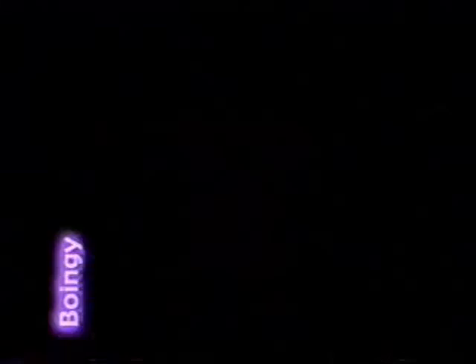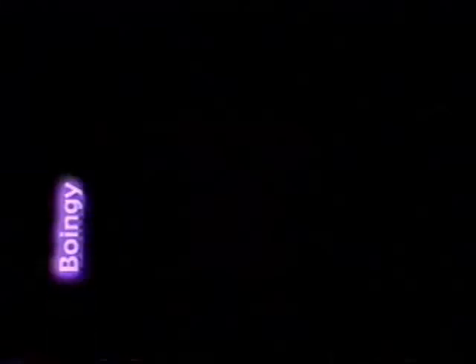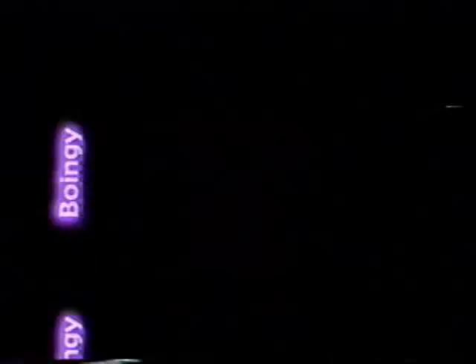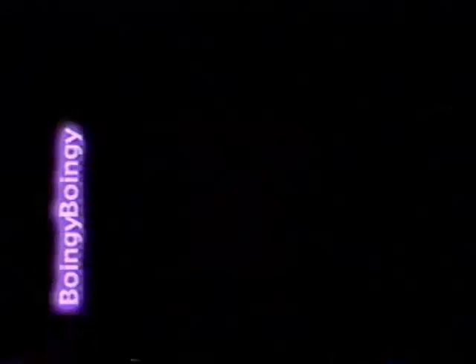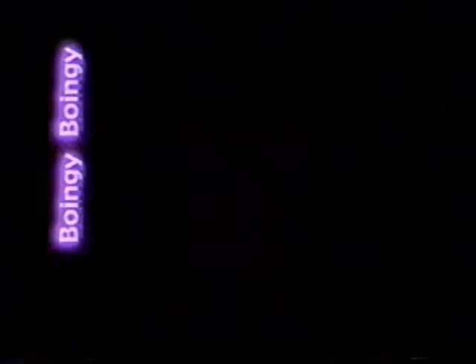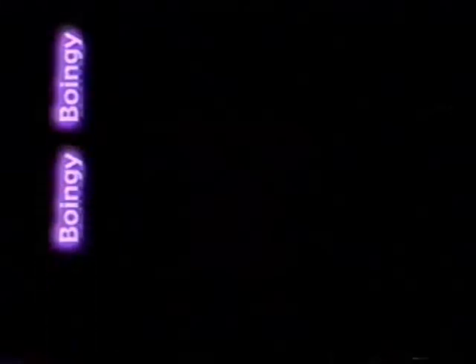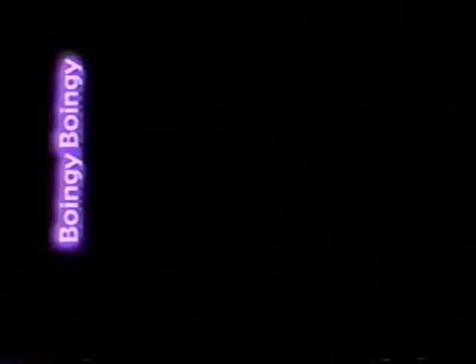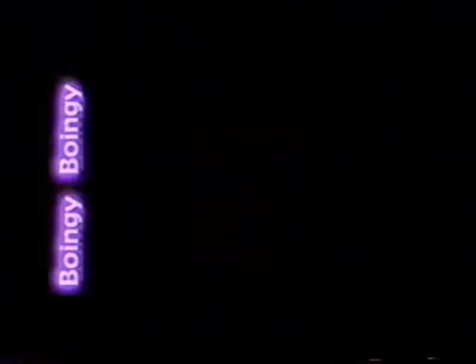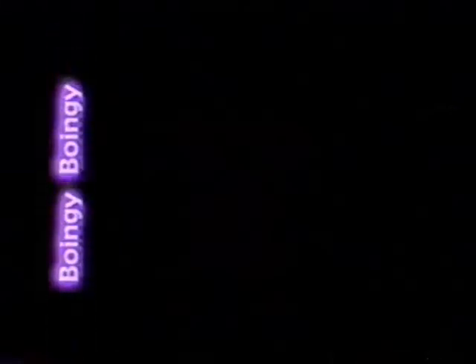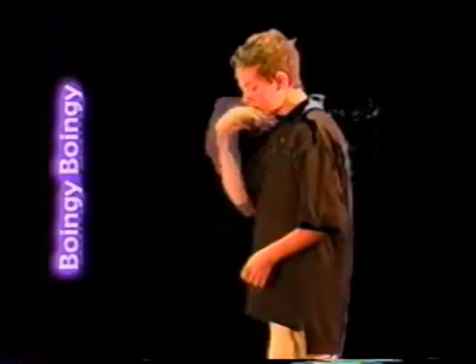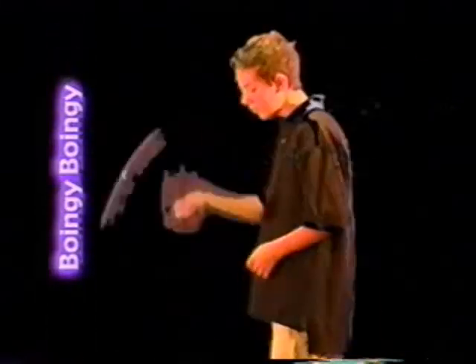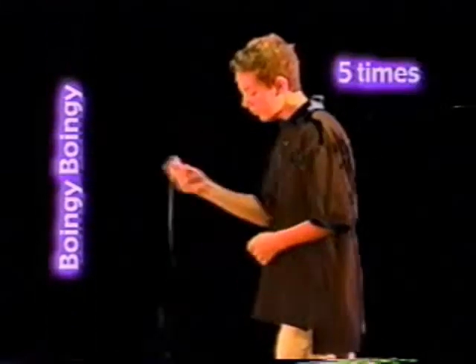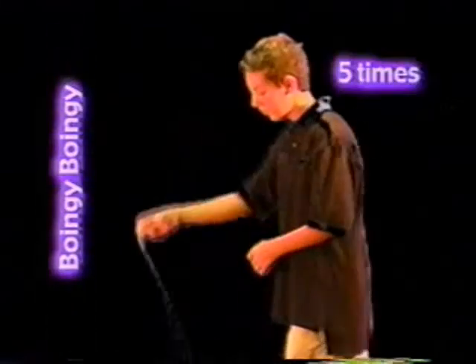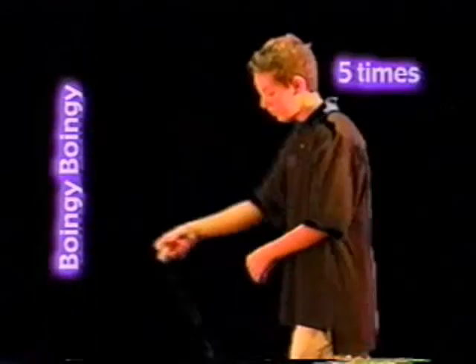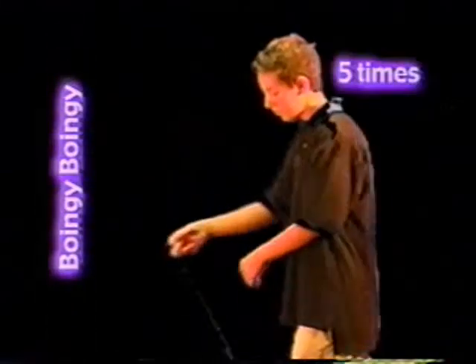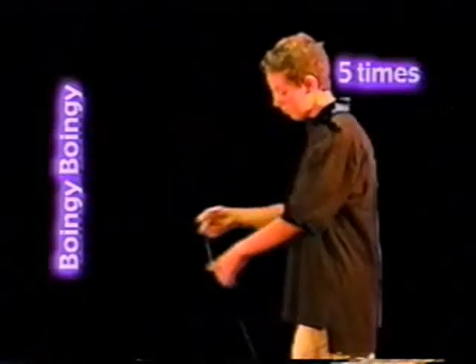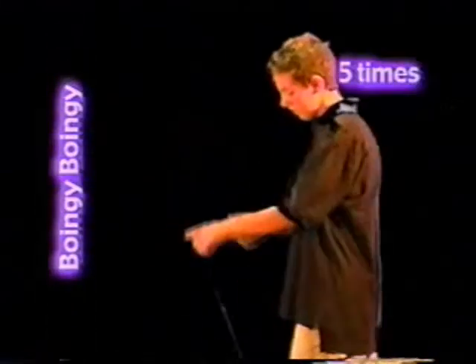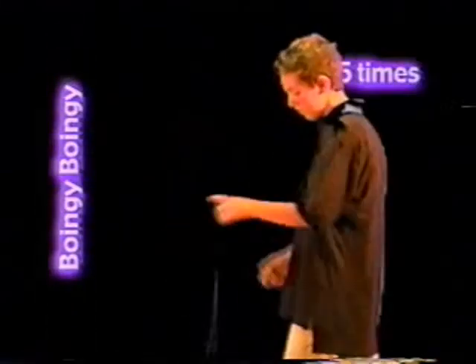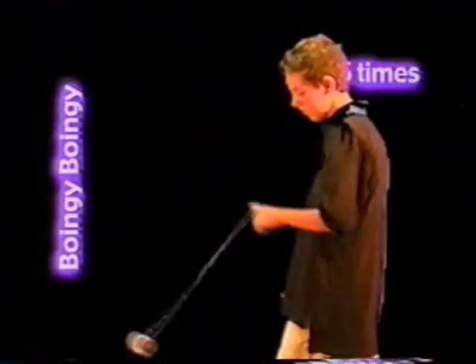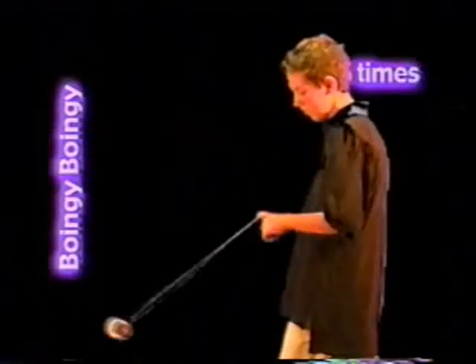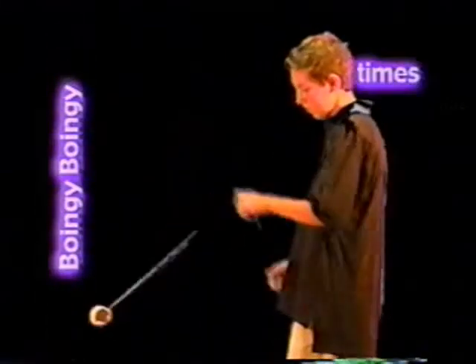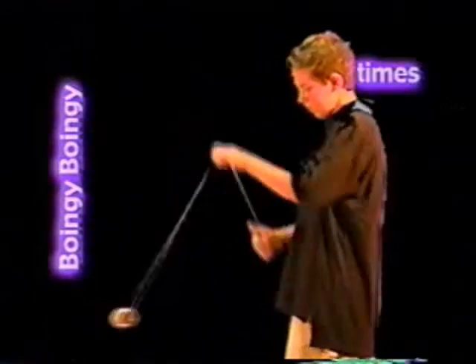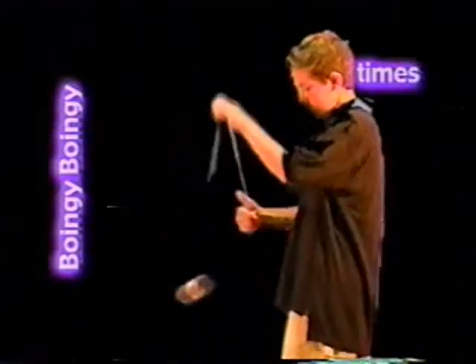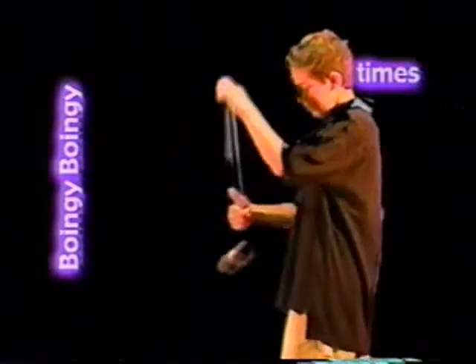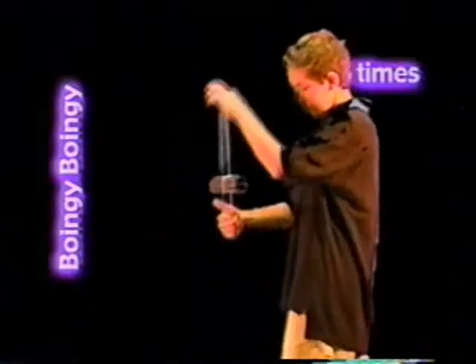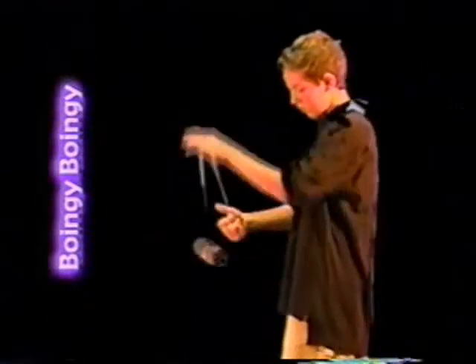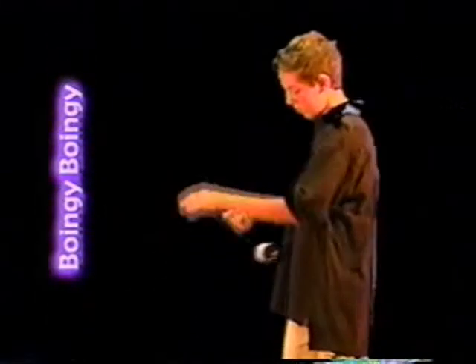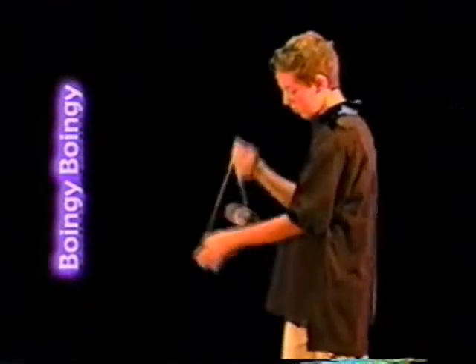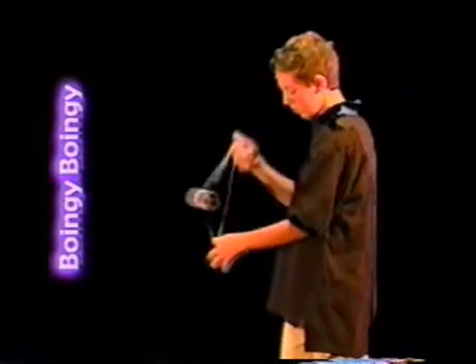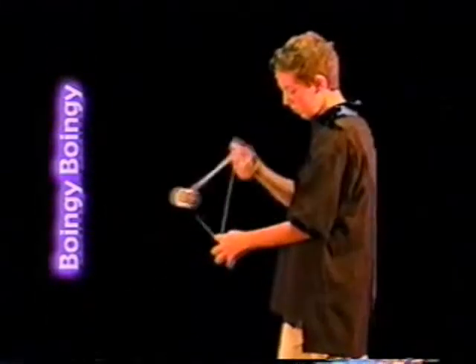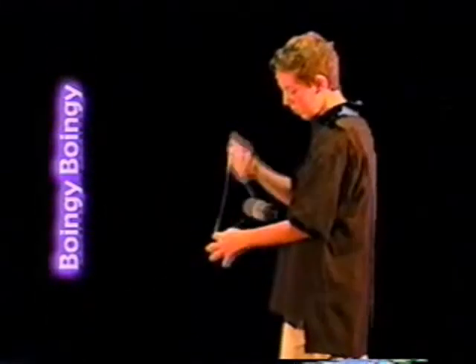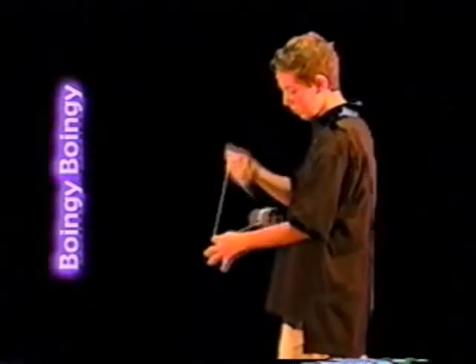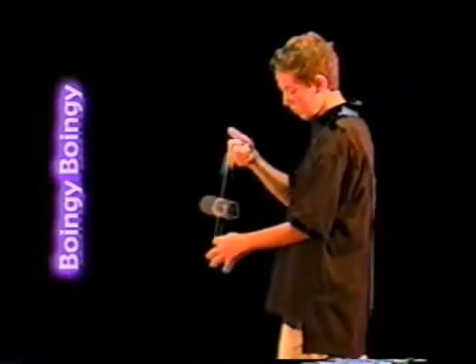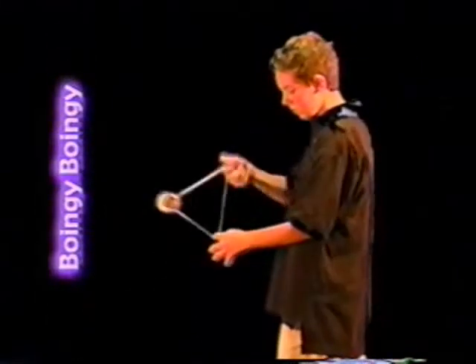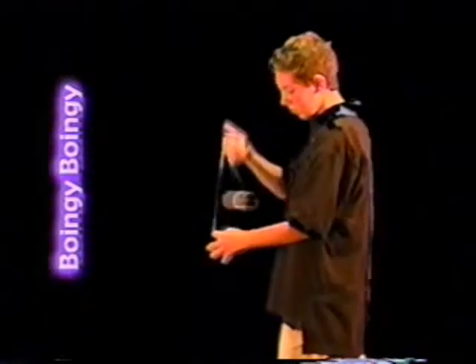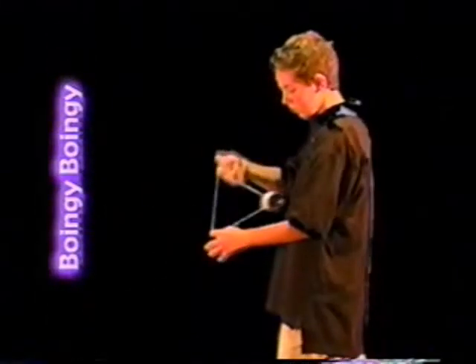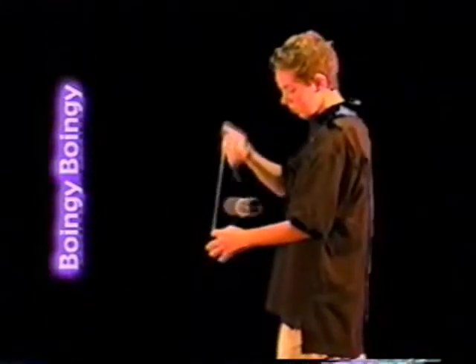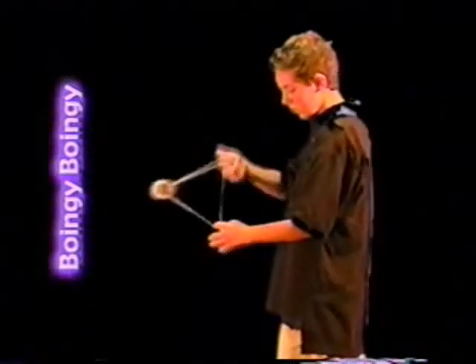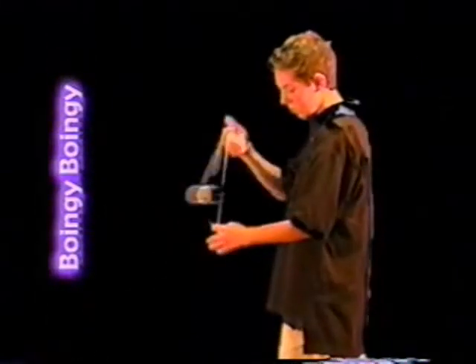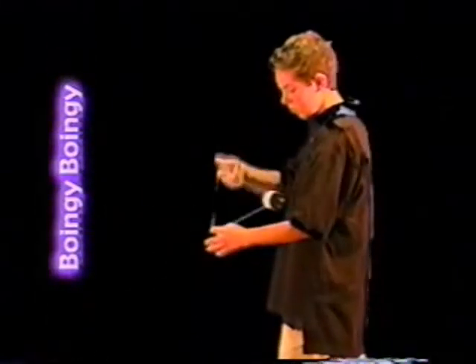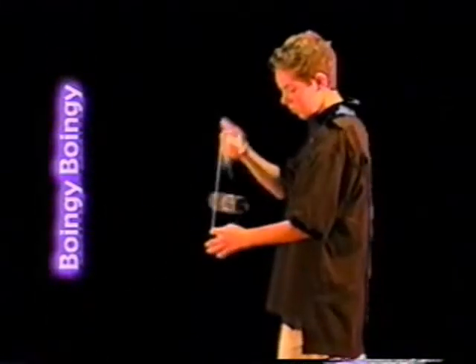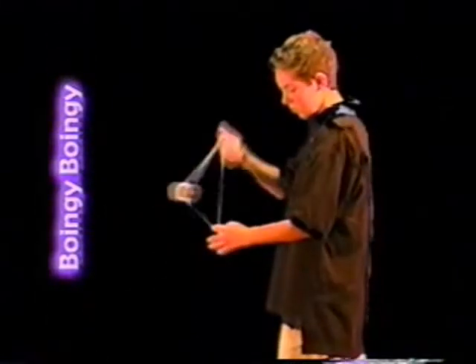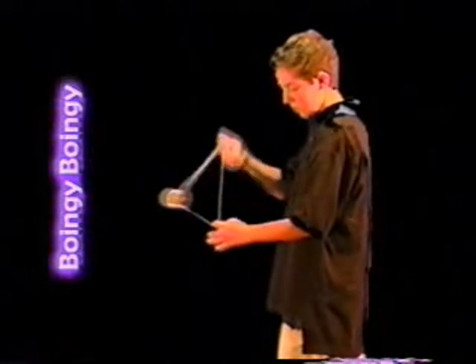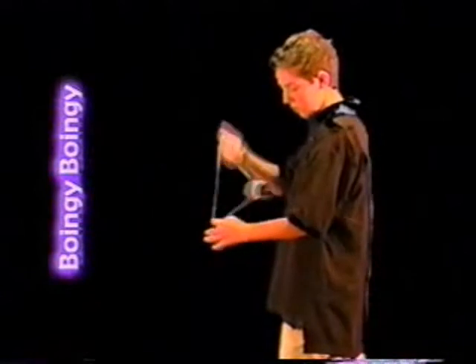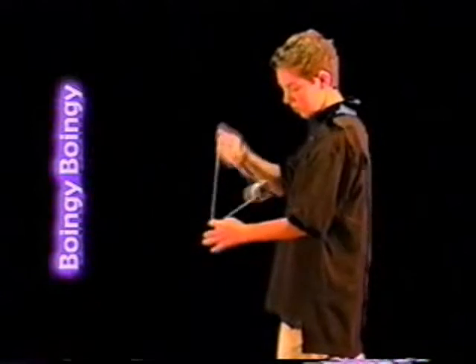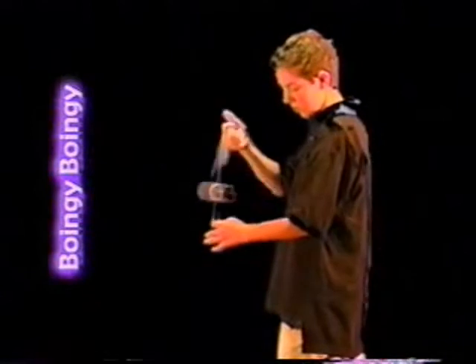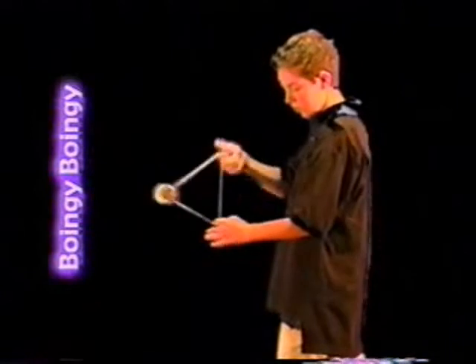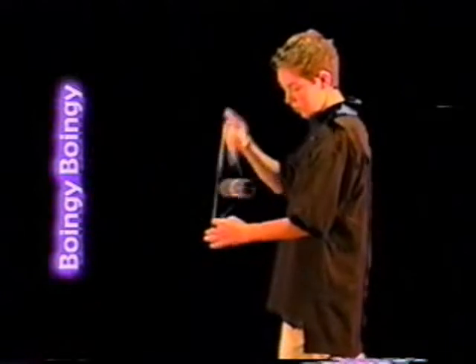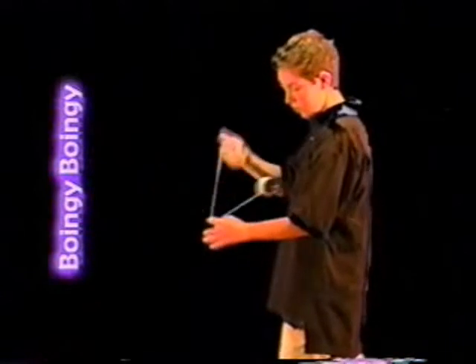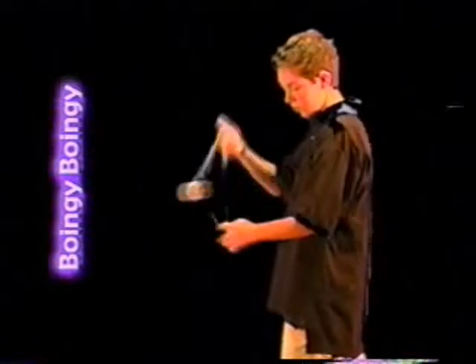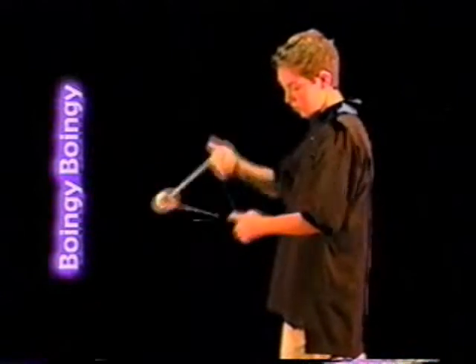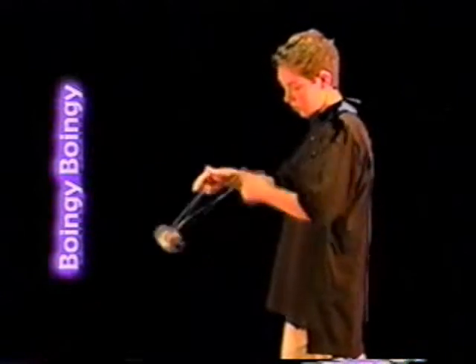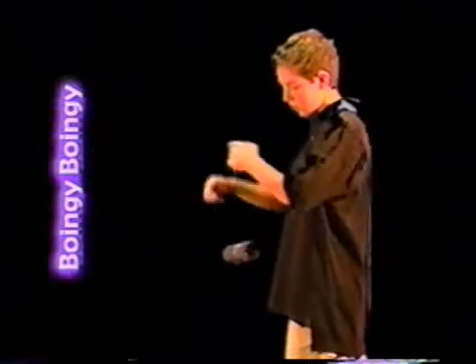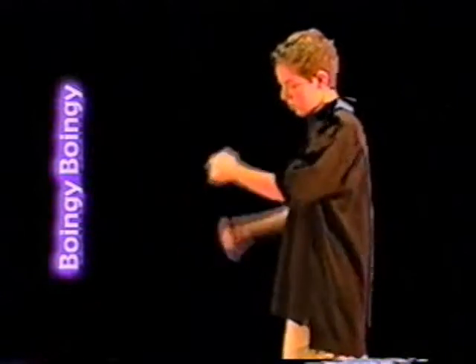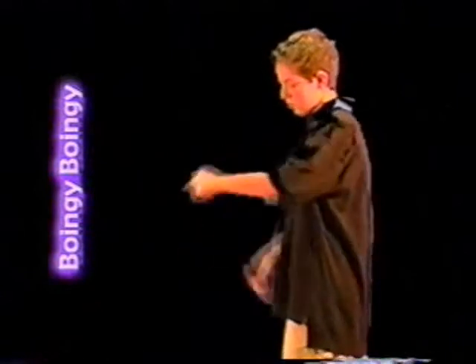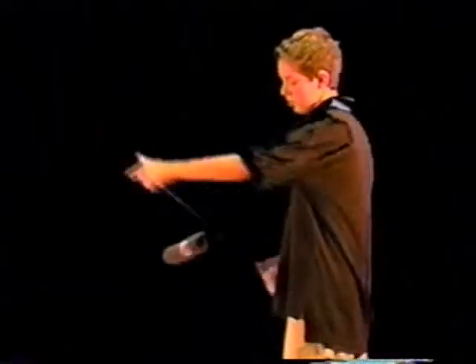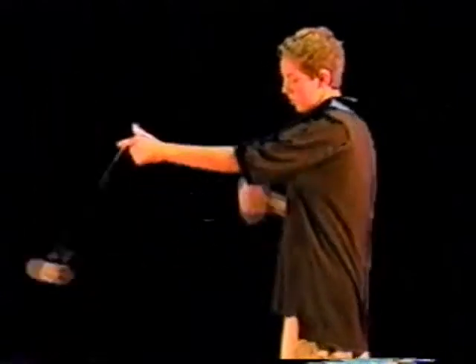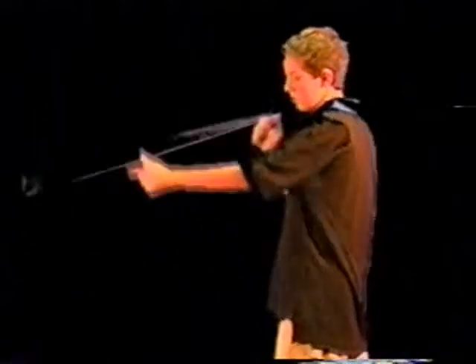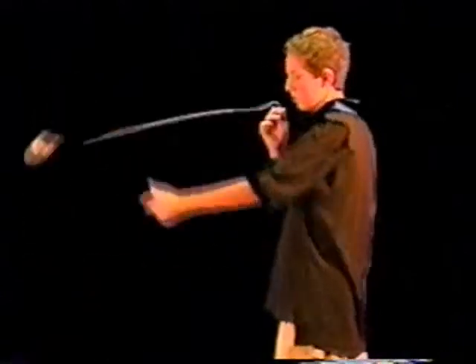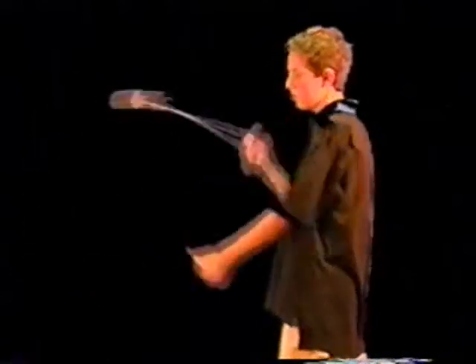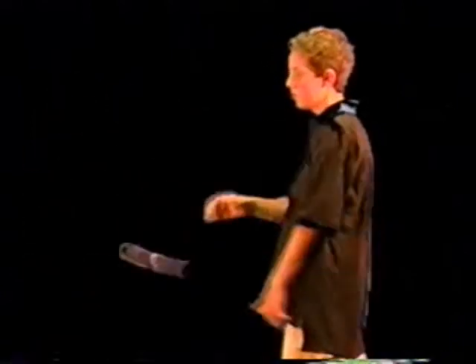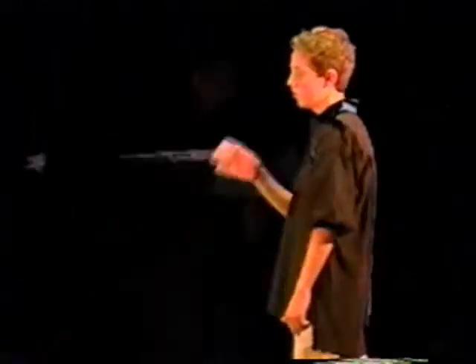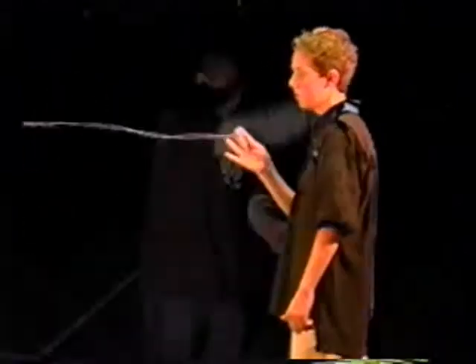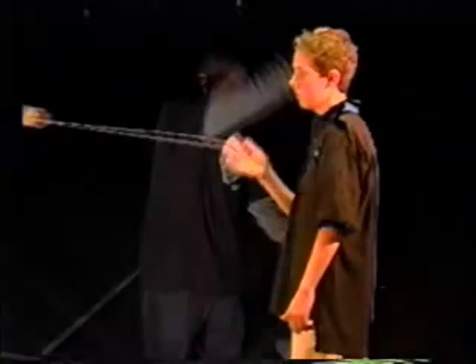Boingy boingy boingy: start with a back split bottom mount and lift your throw hand up. Pass the yo-yo into a front string and then boingy it back and forth five times.